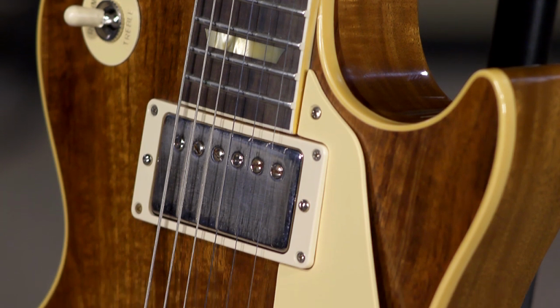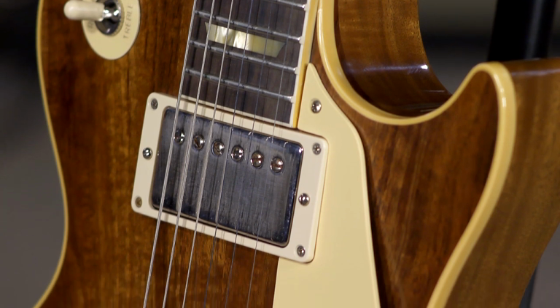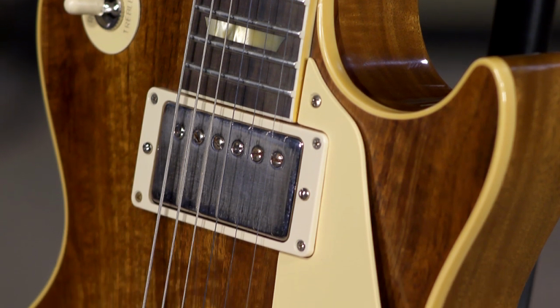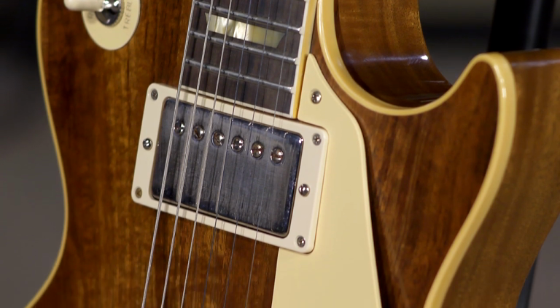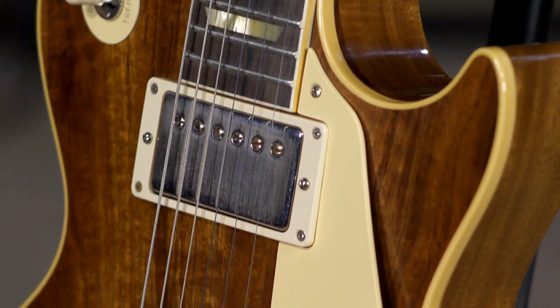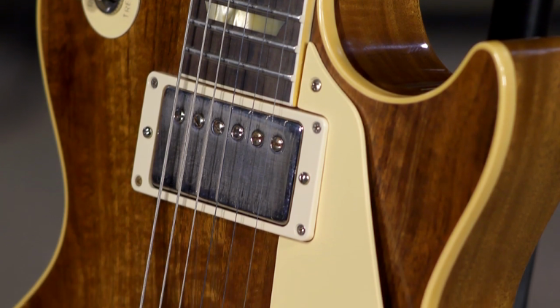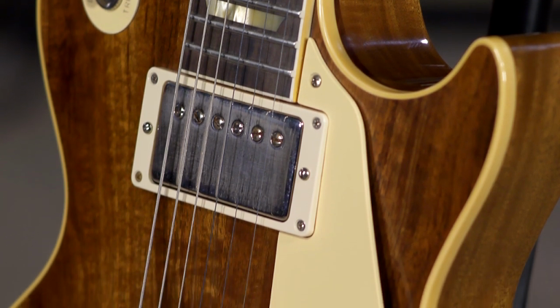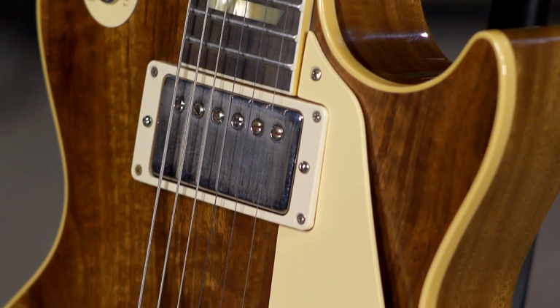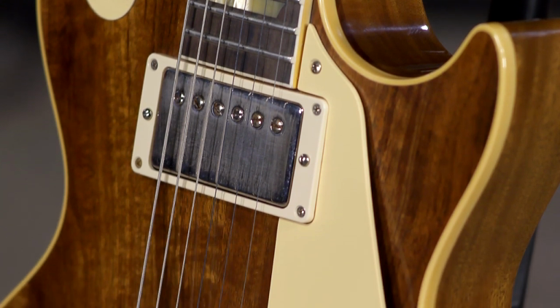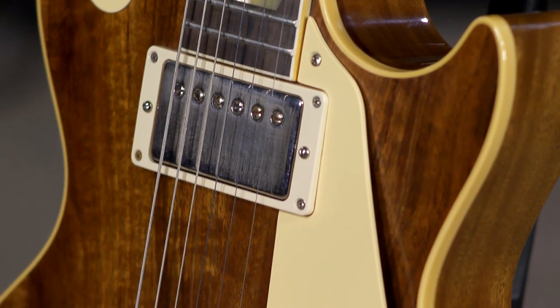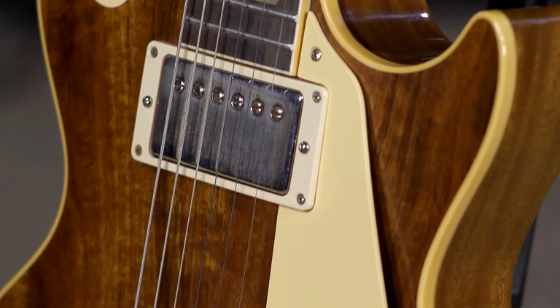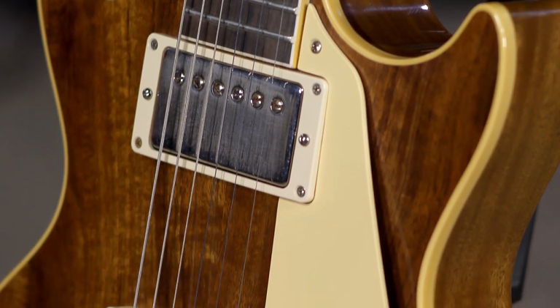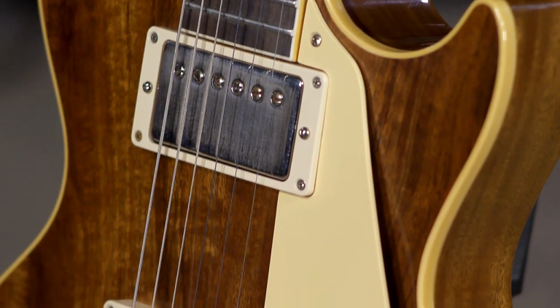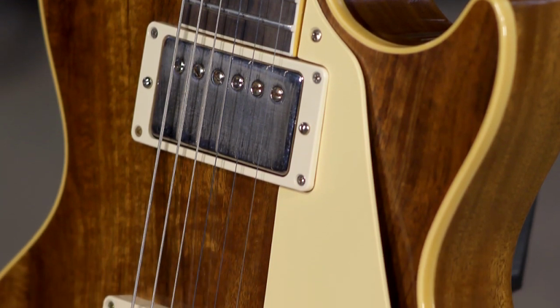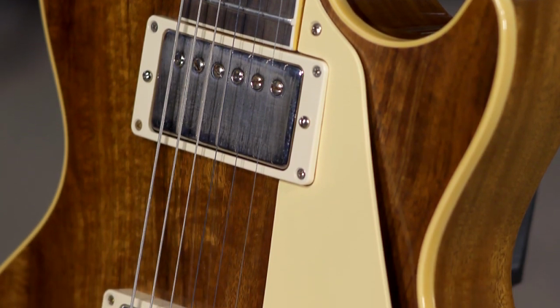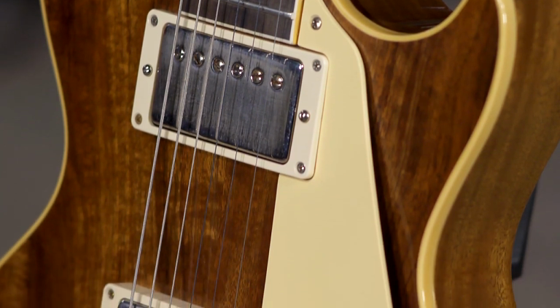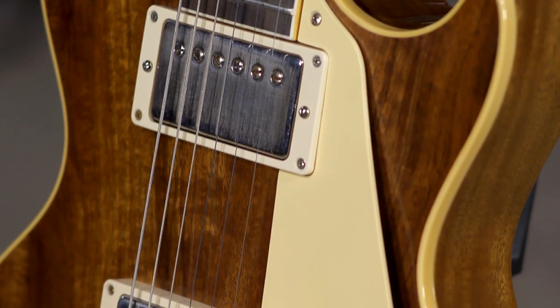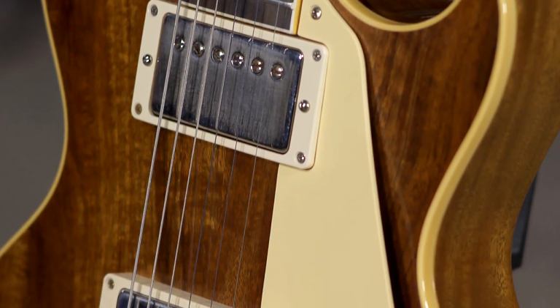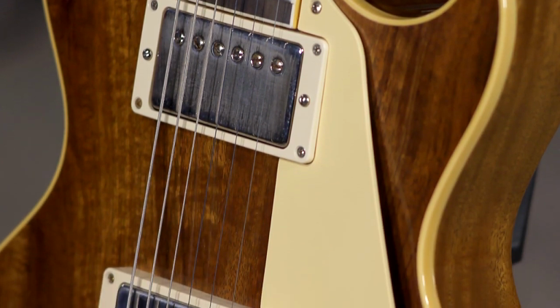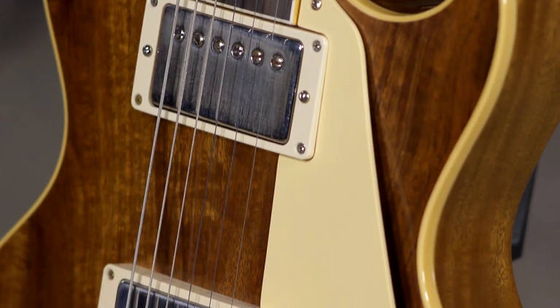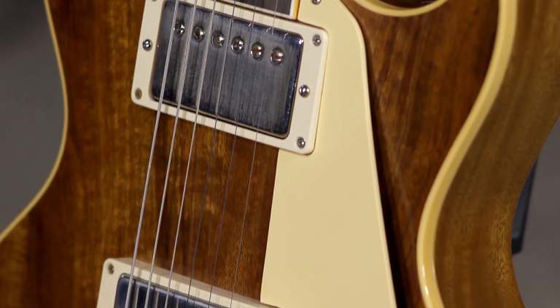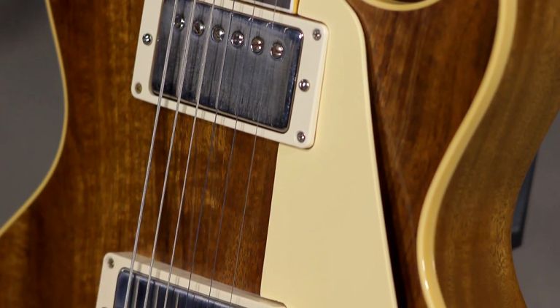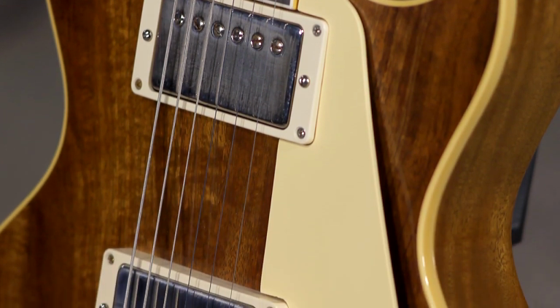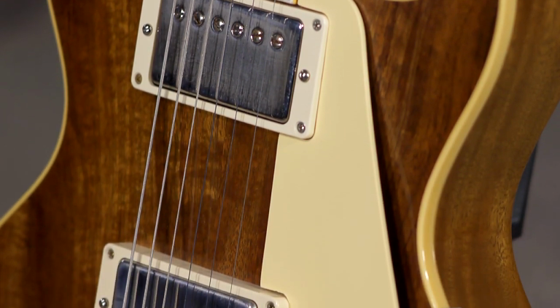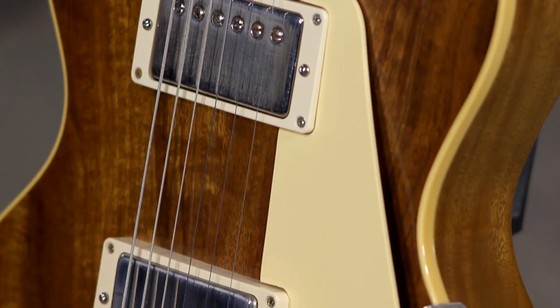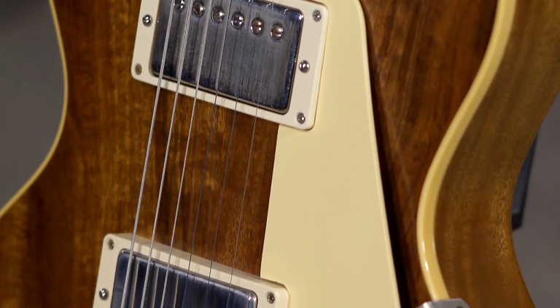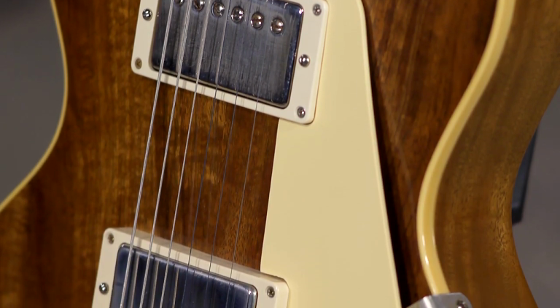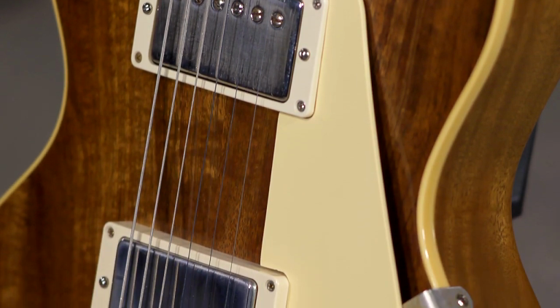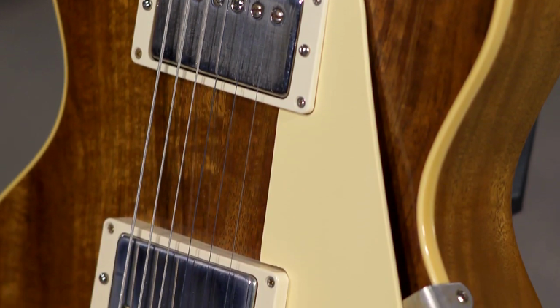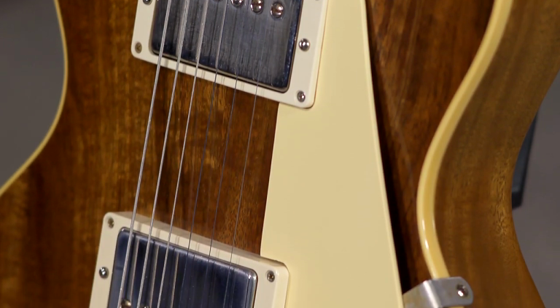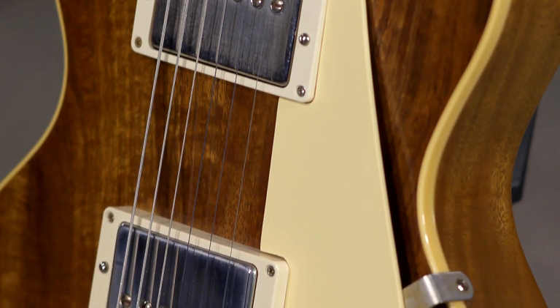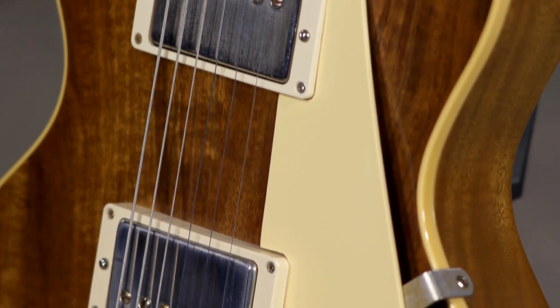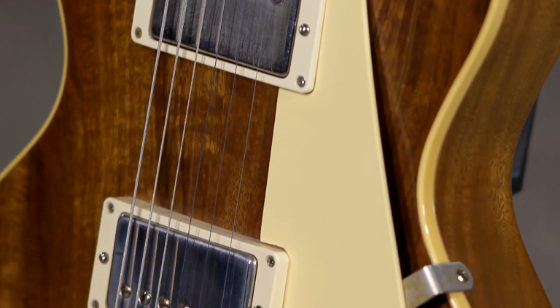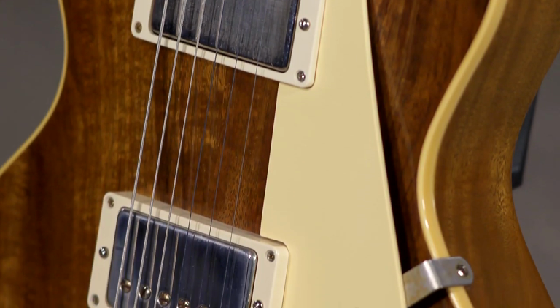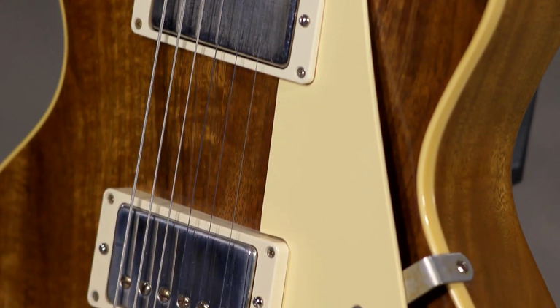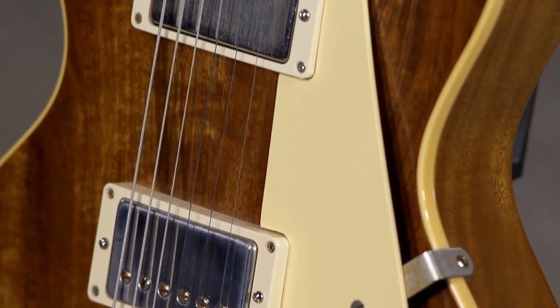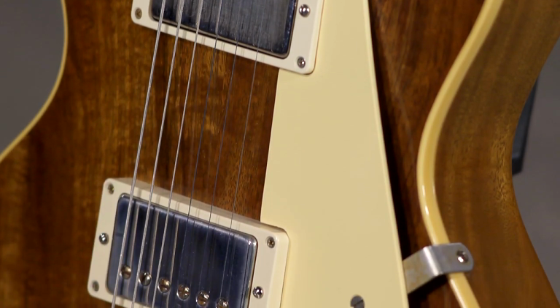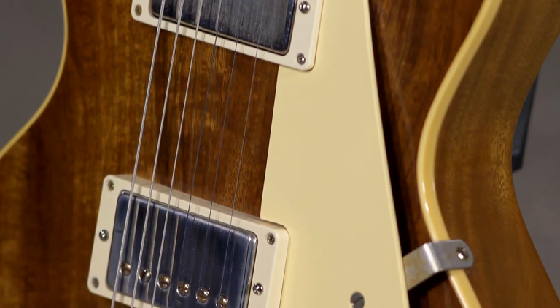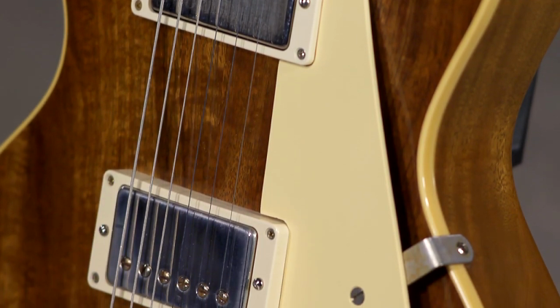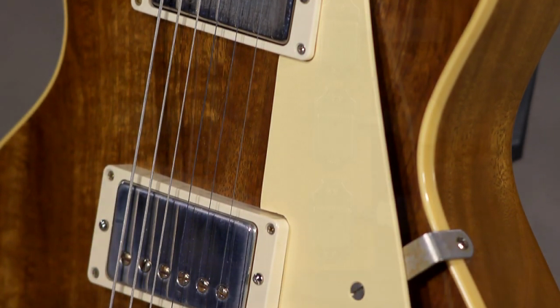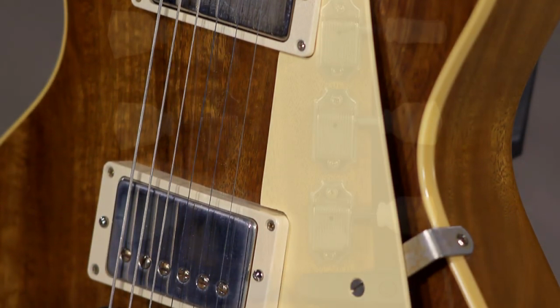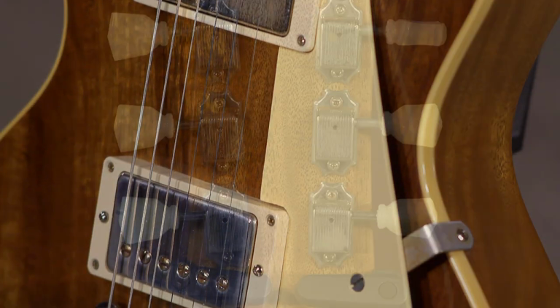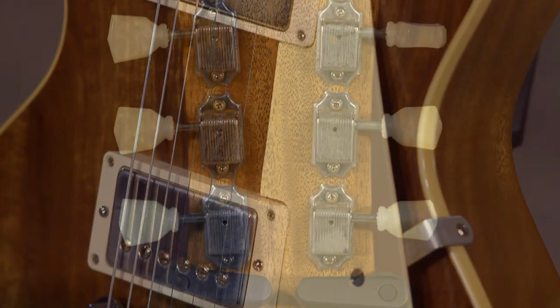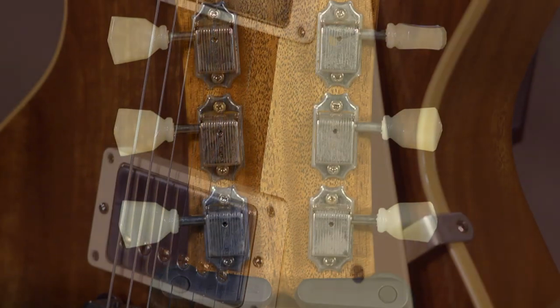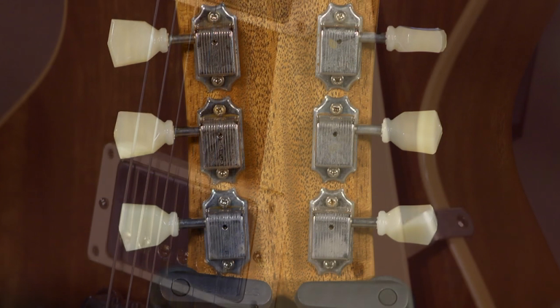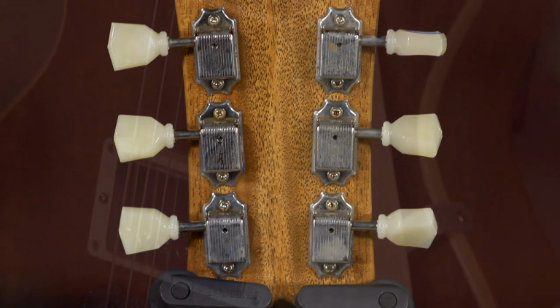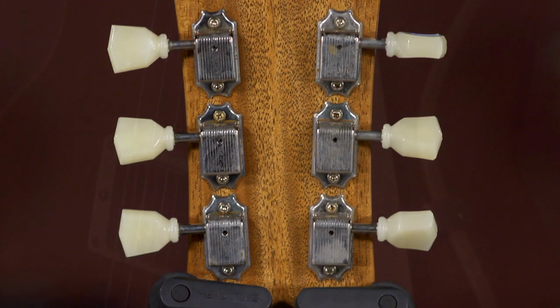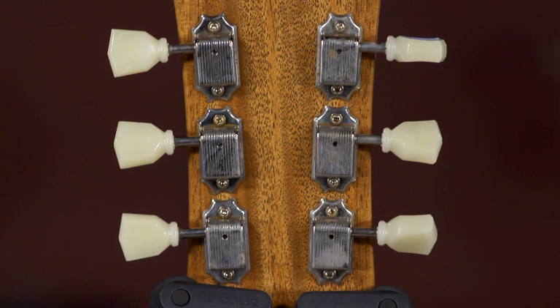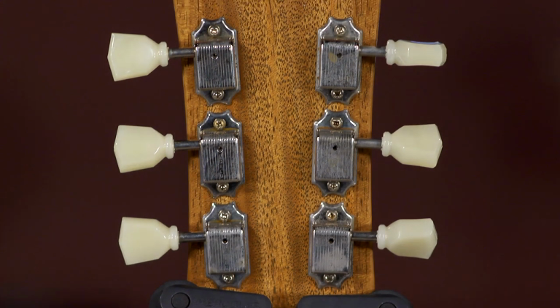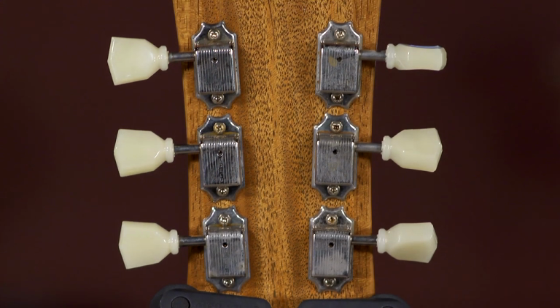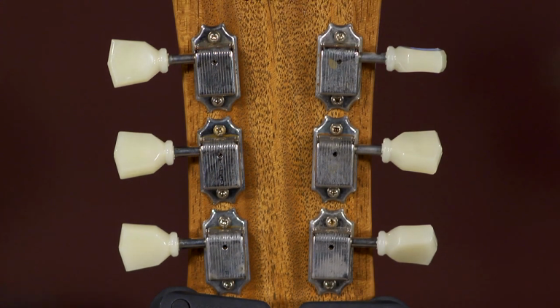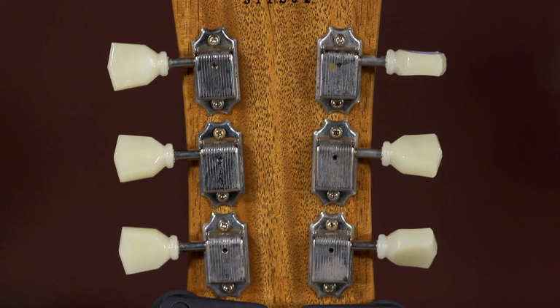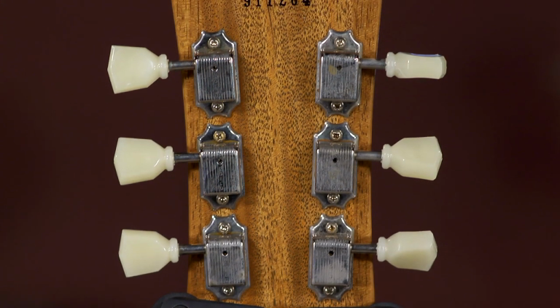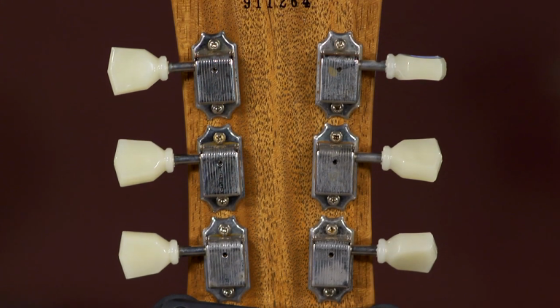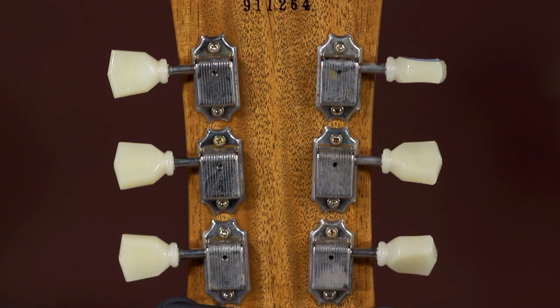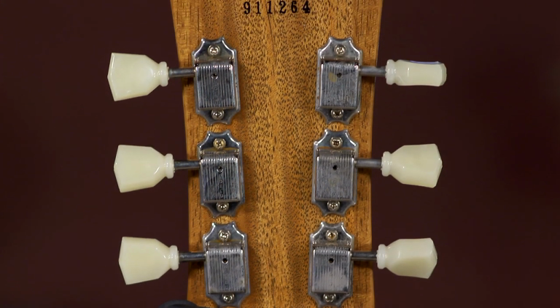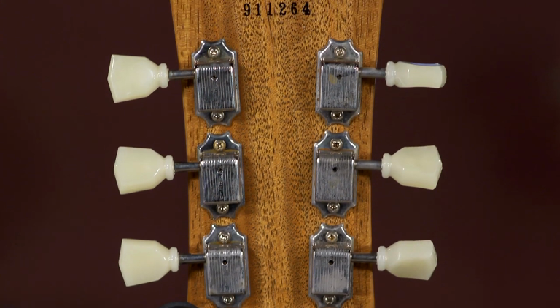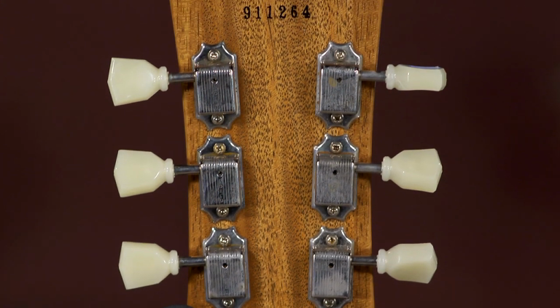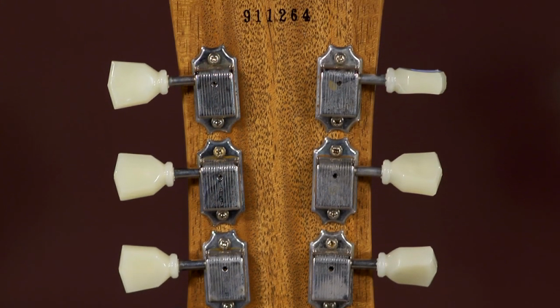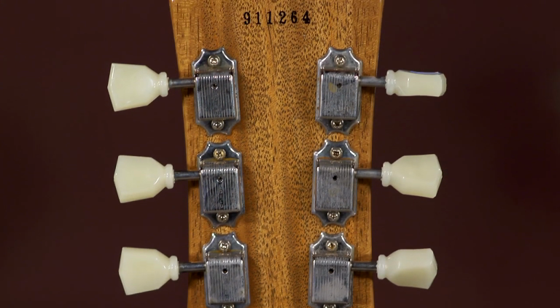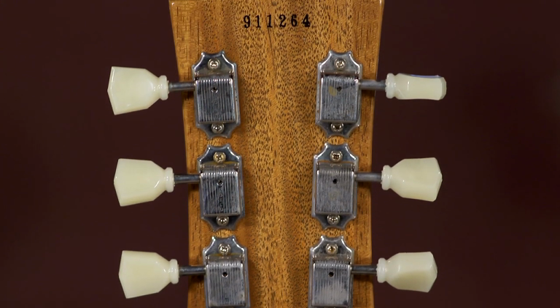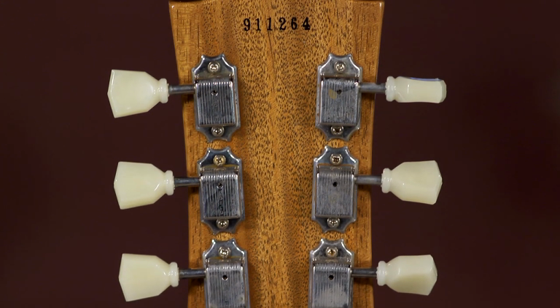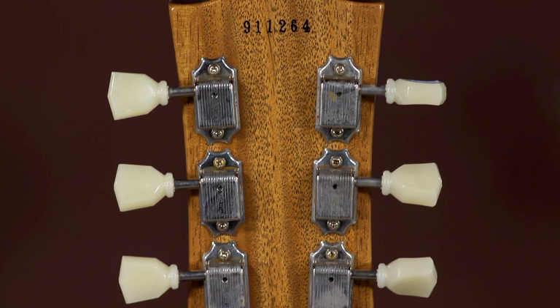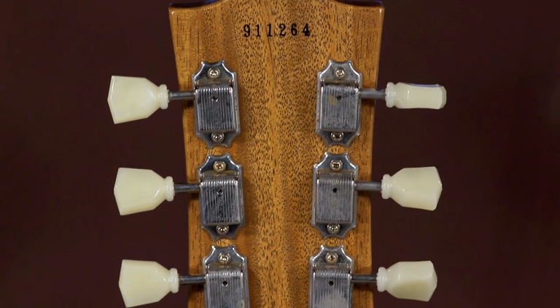Larry will put them up. It's quite lovely. Kluson tuners, pretty much standard with the Les Paul.